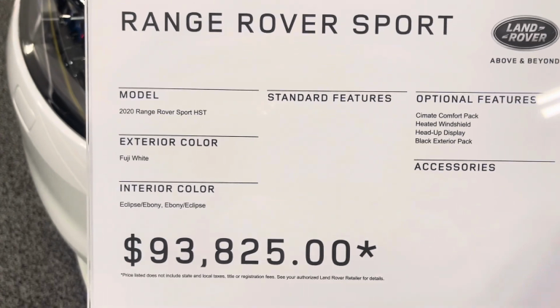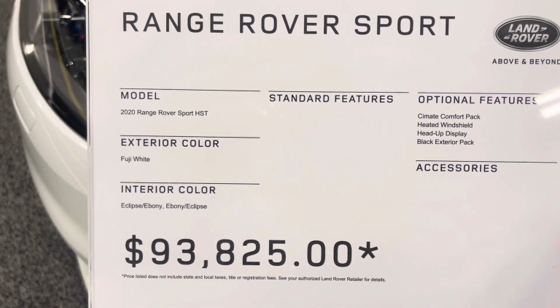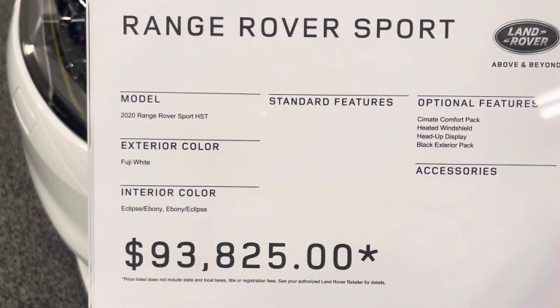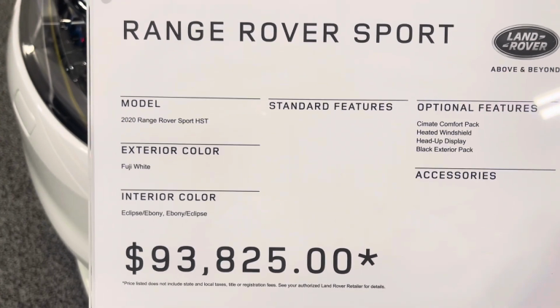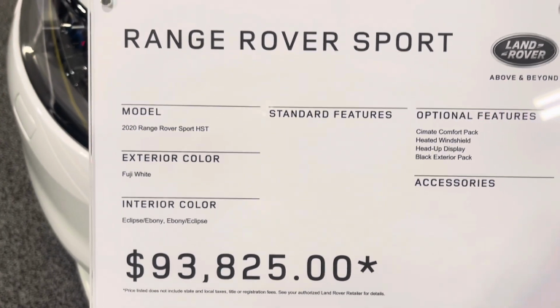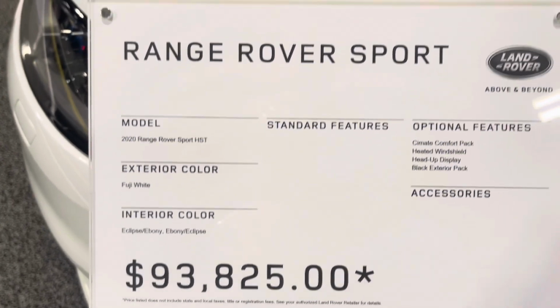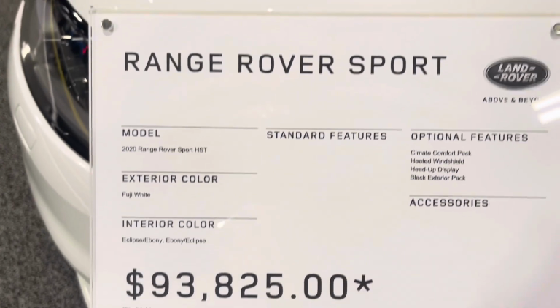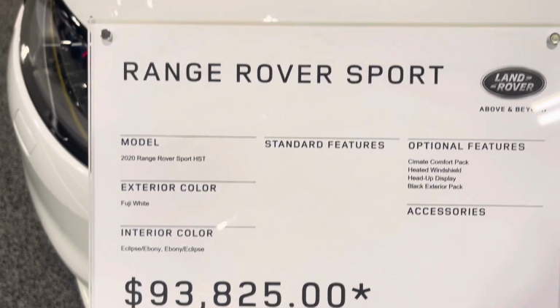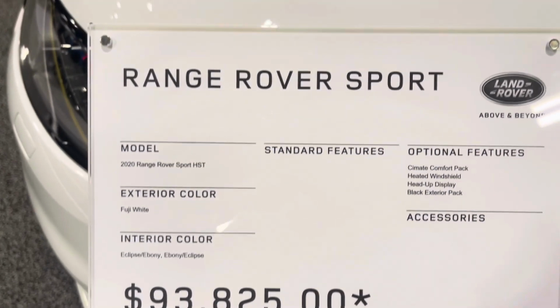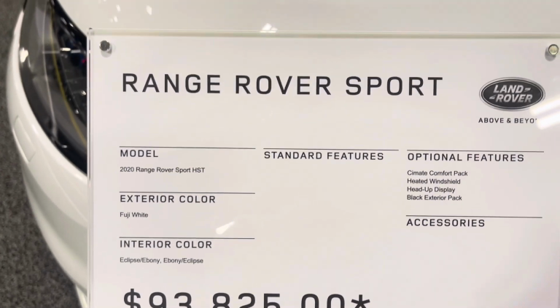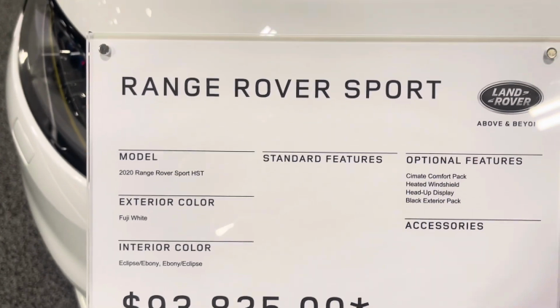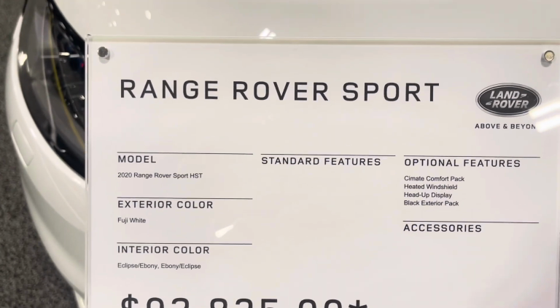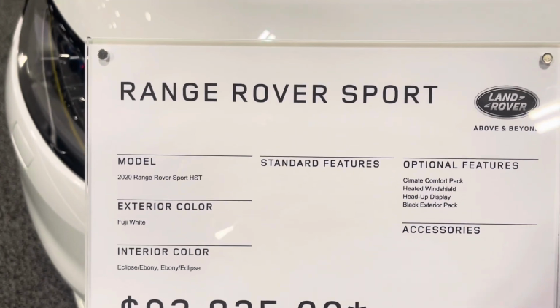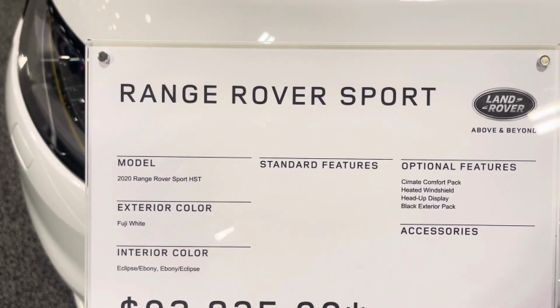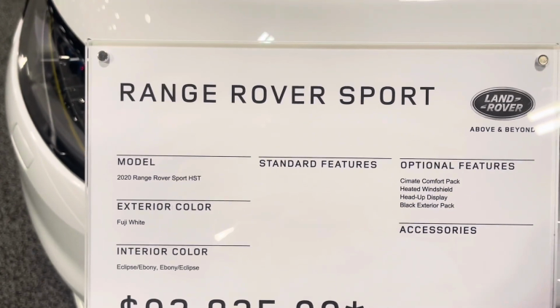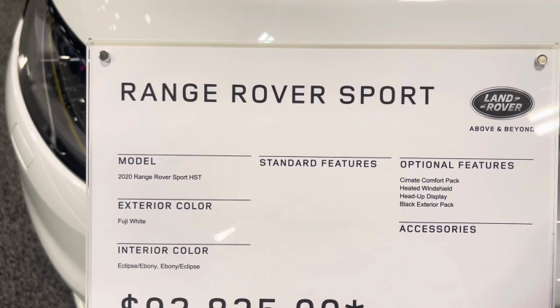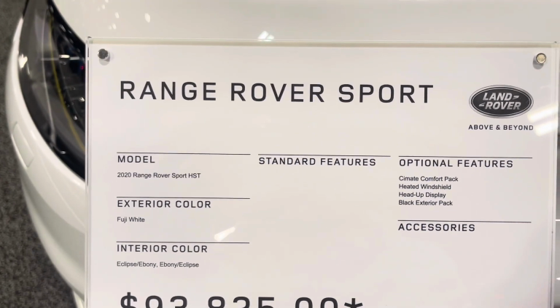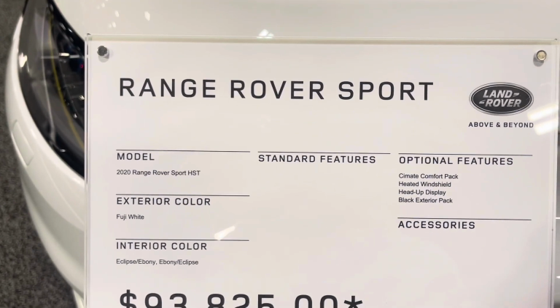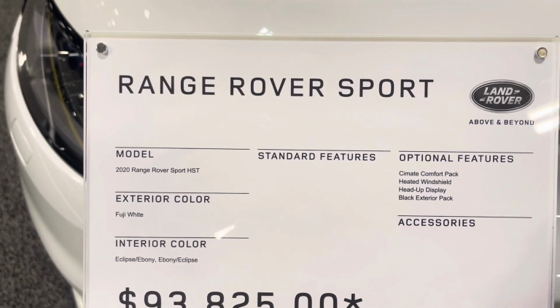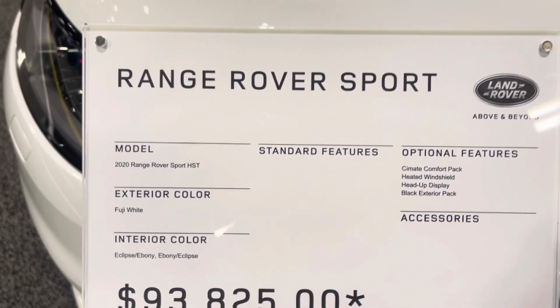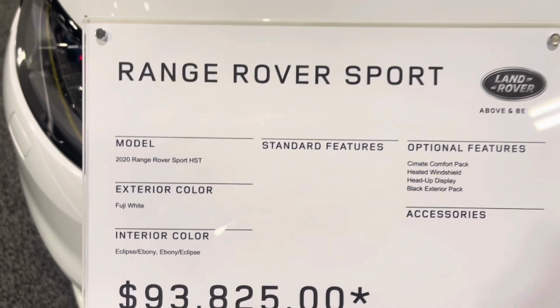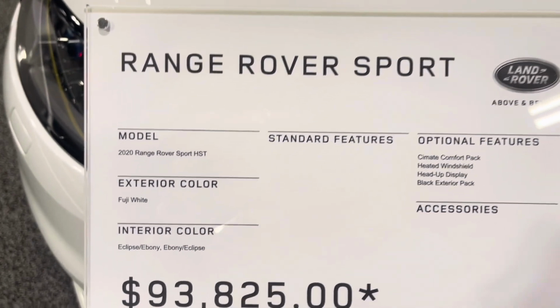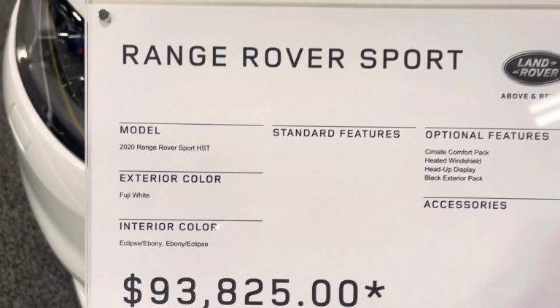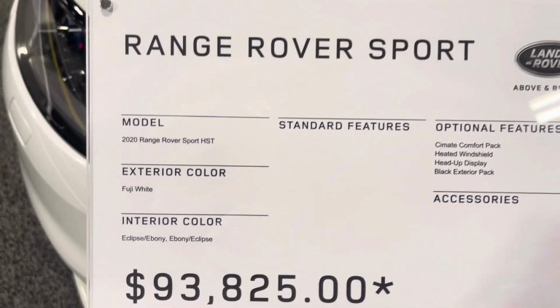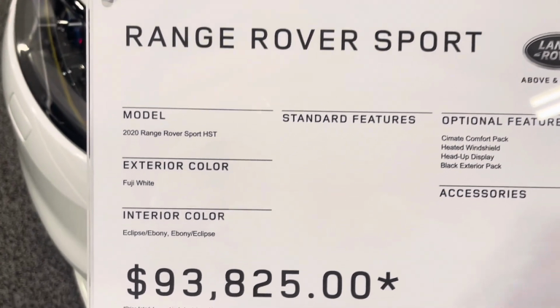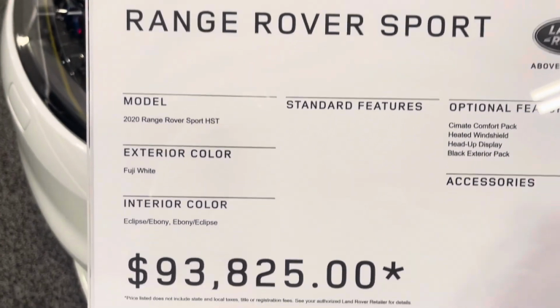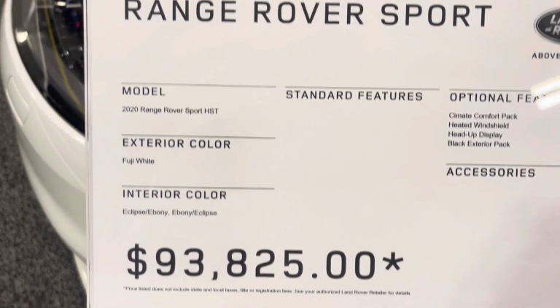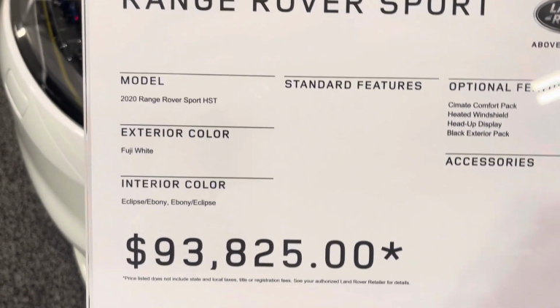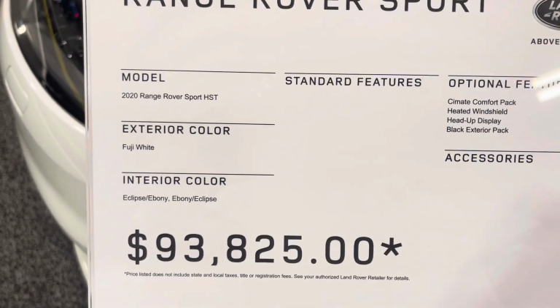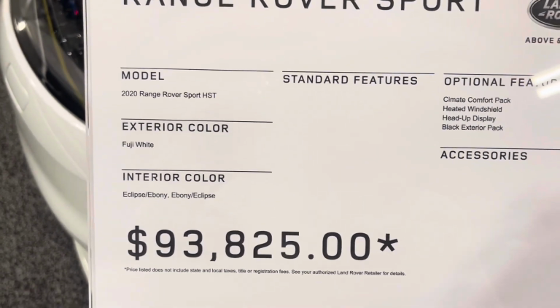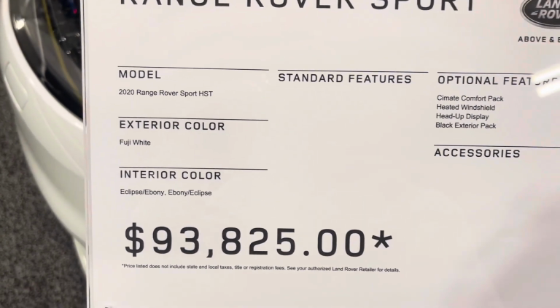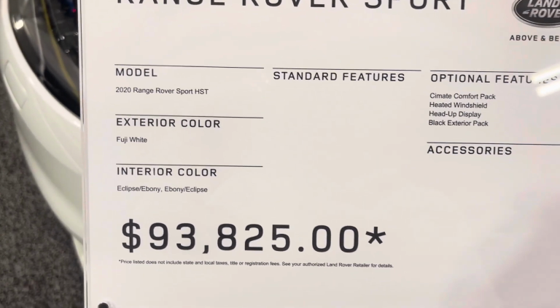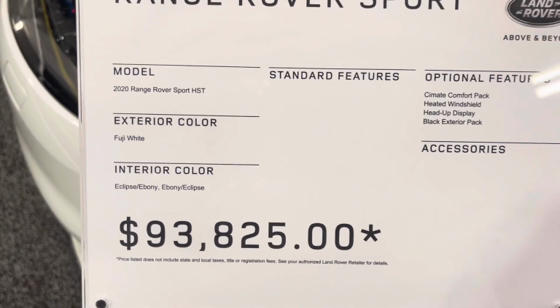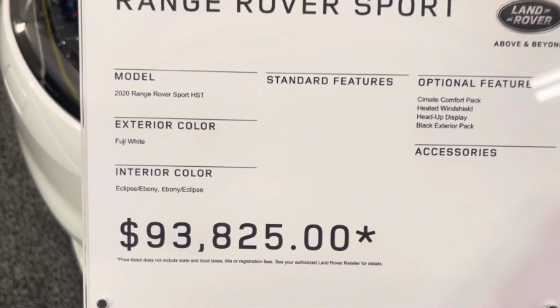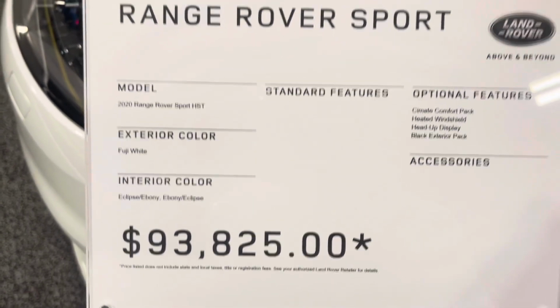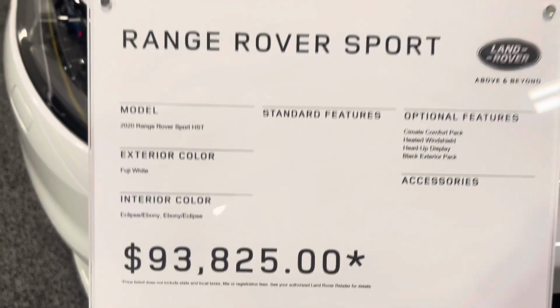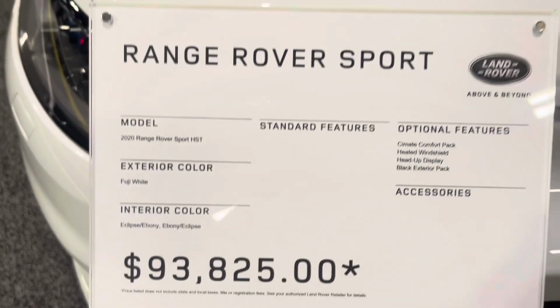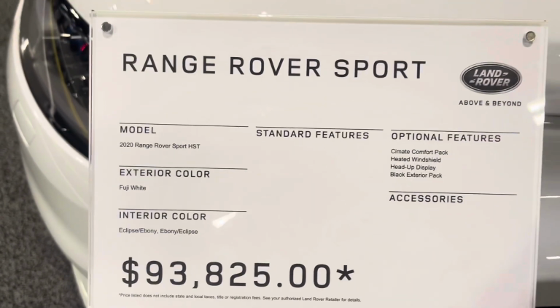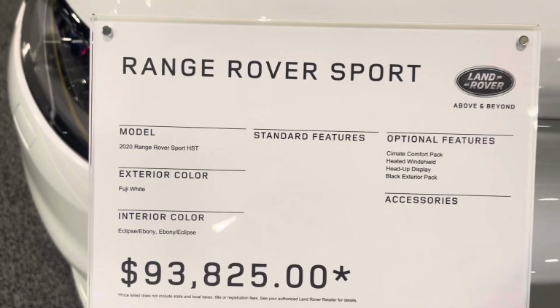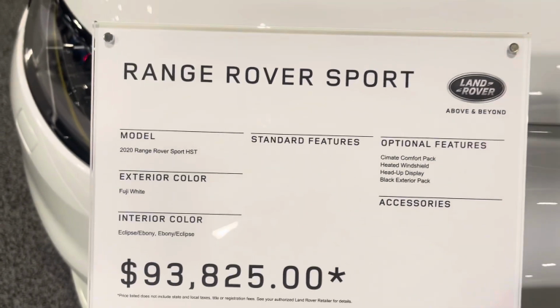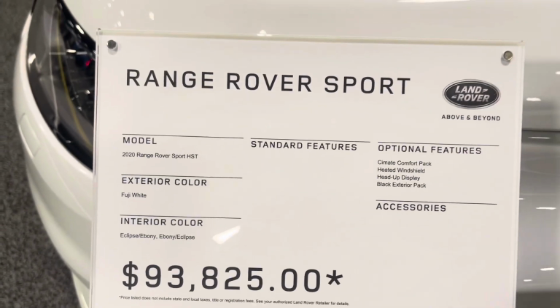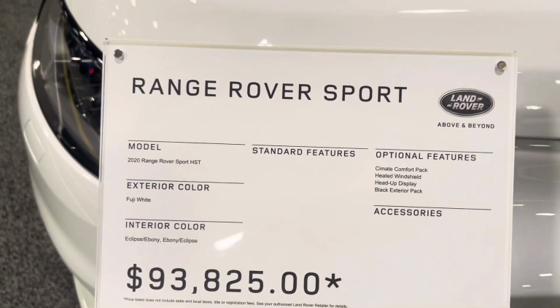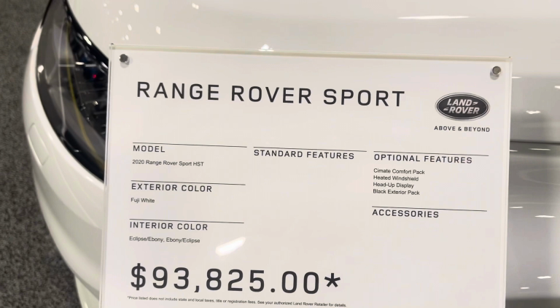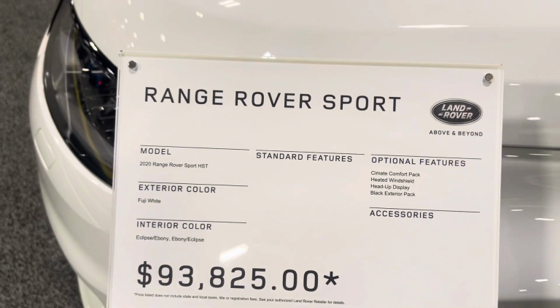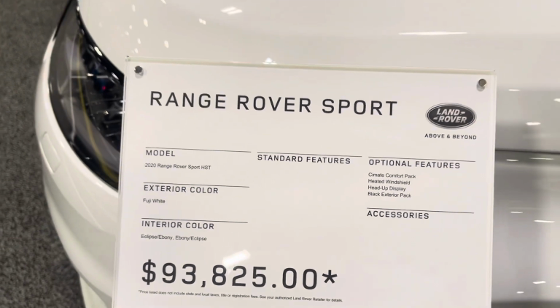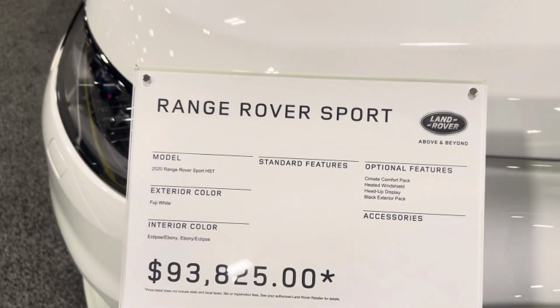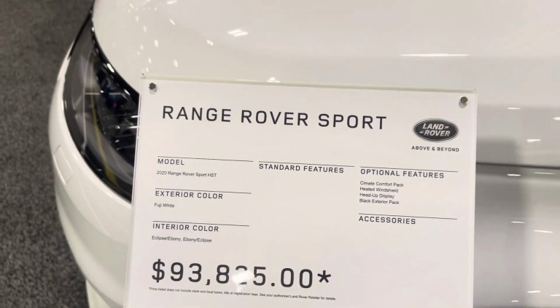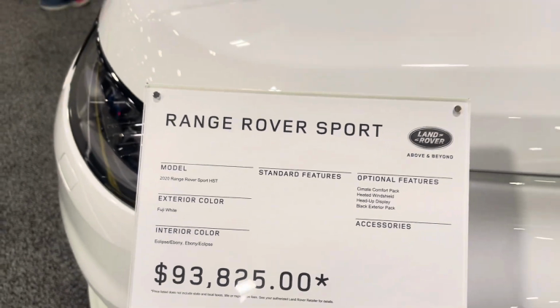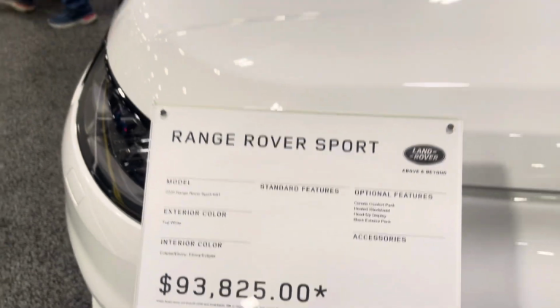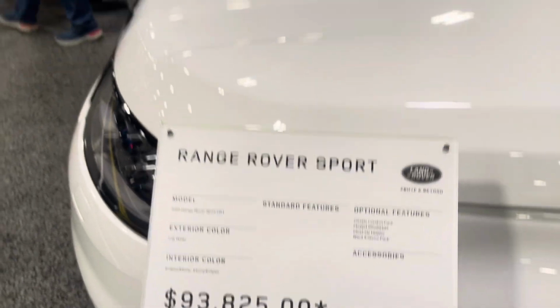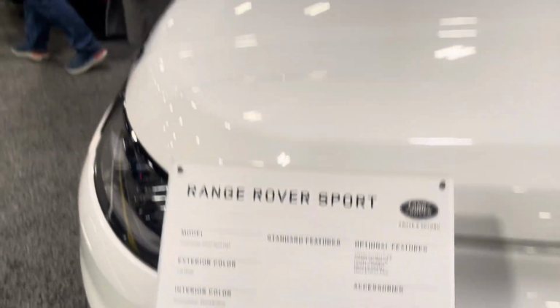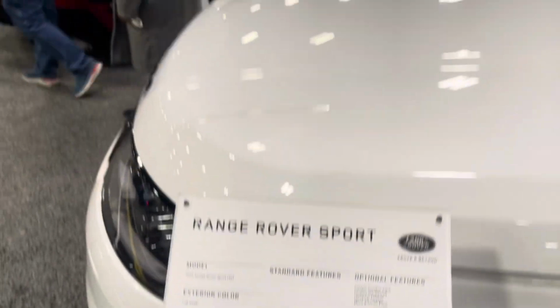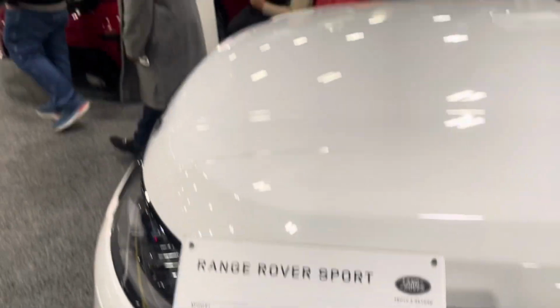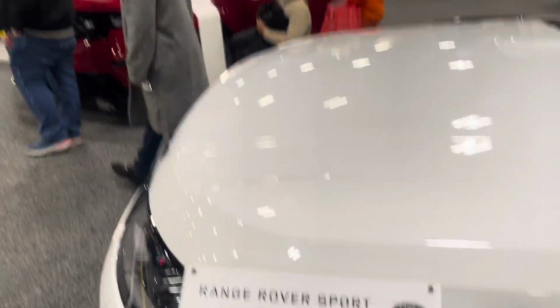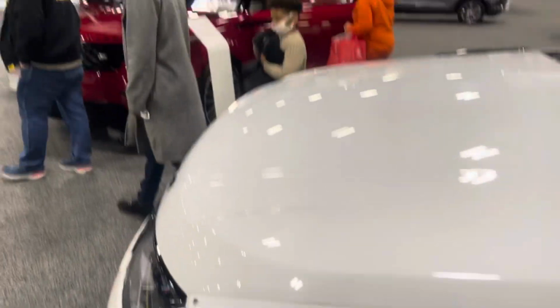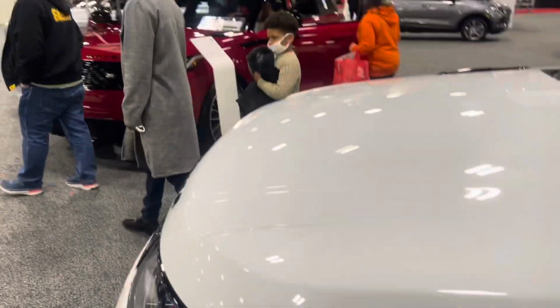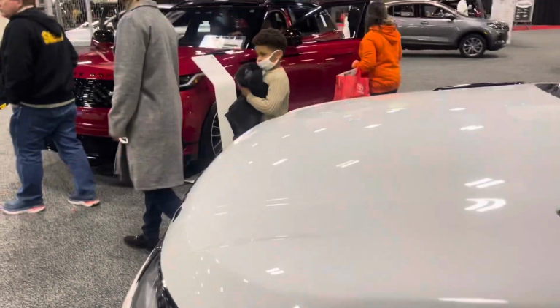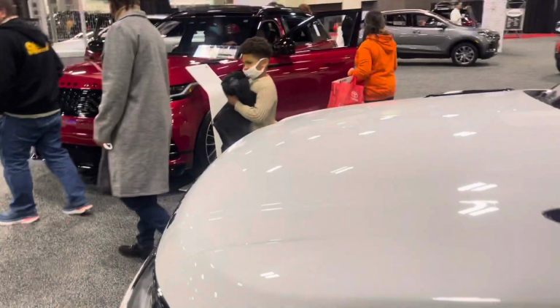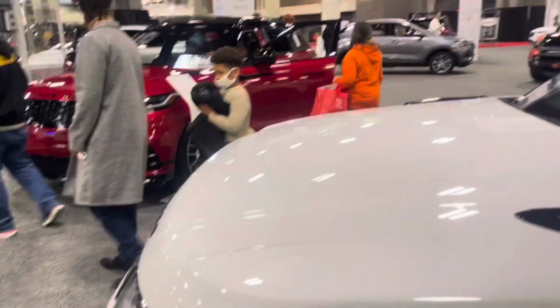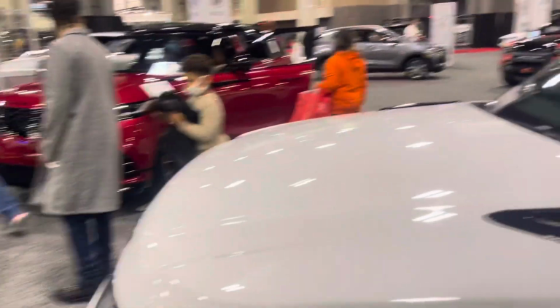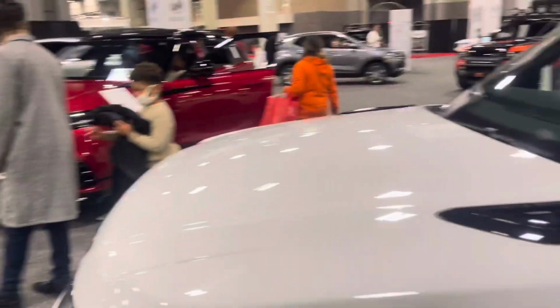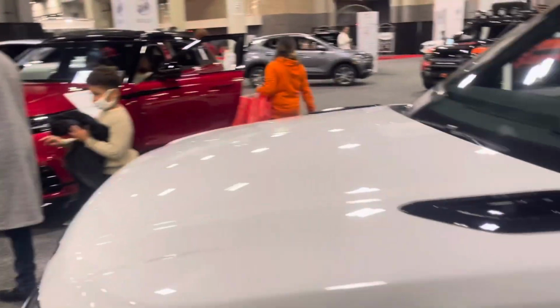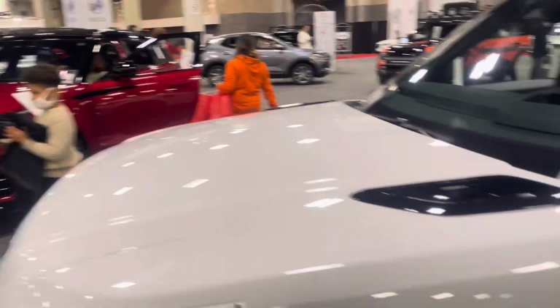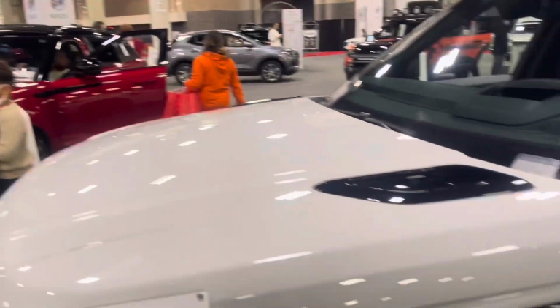$93,000 — it's different. This is a 2020, different from that other Range Rover over there.